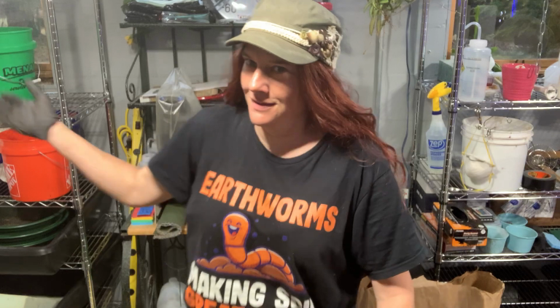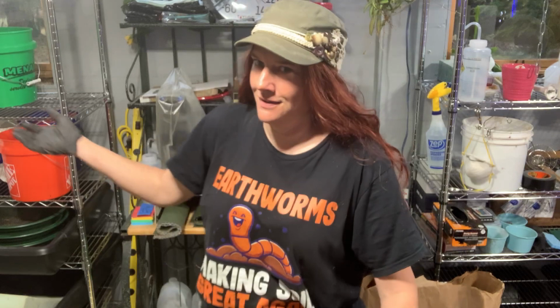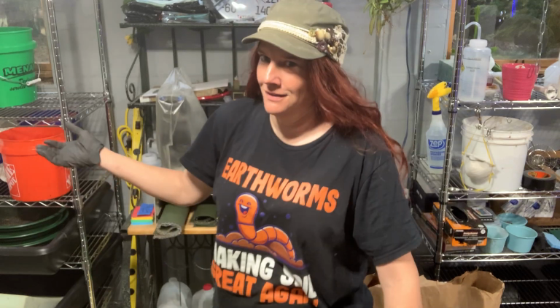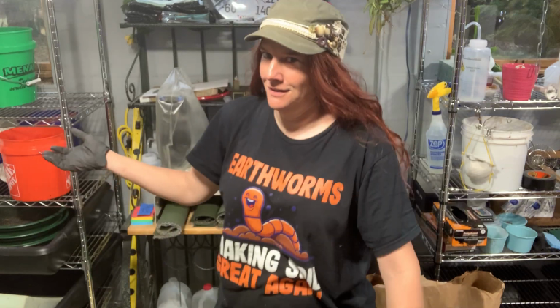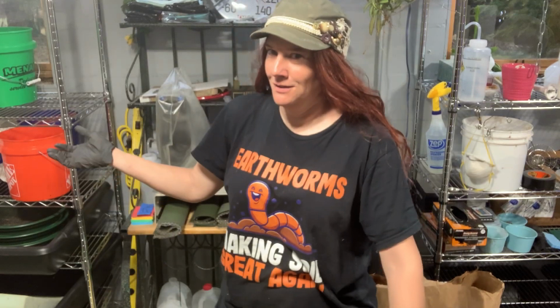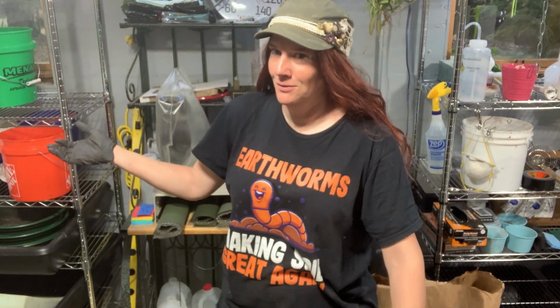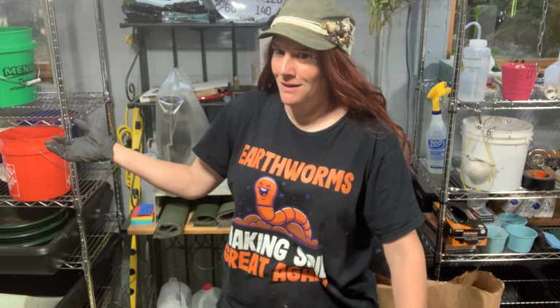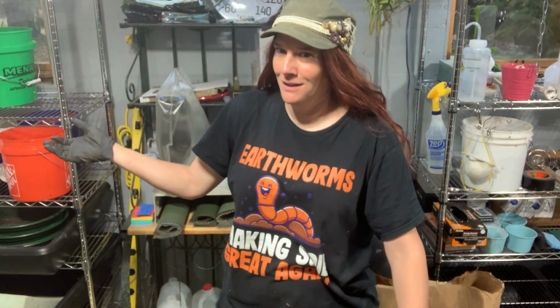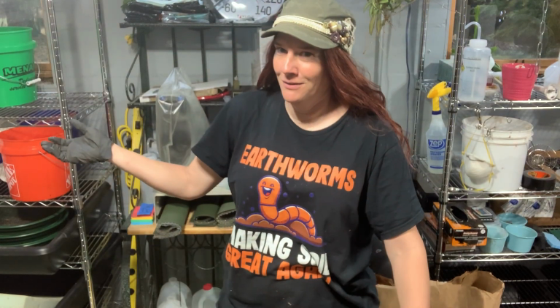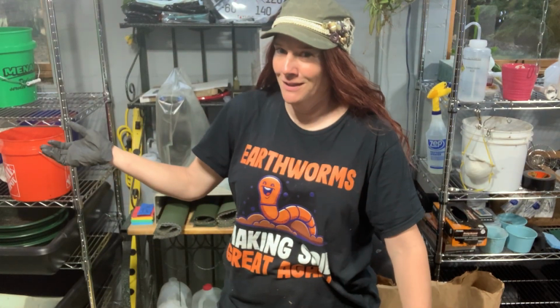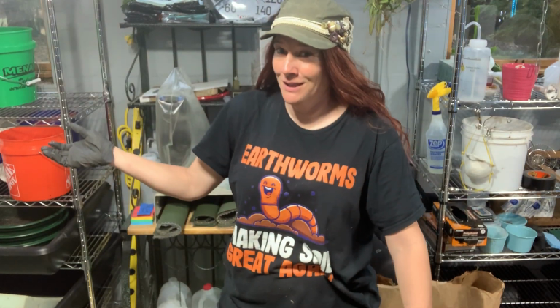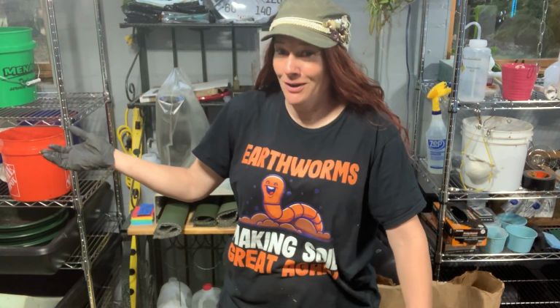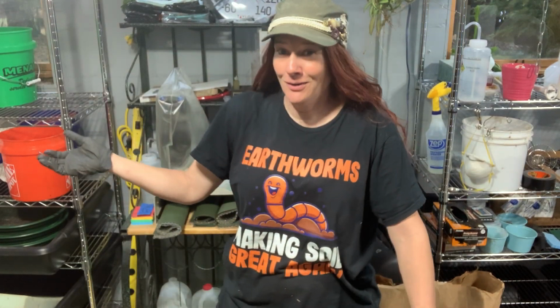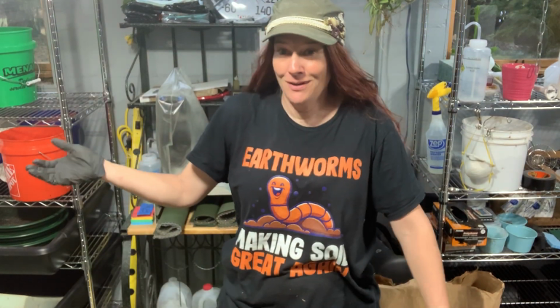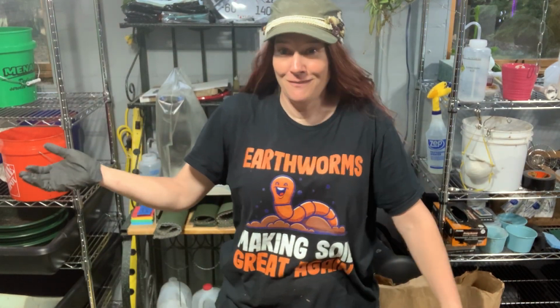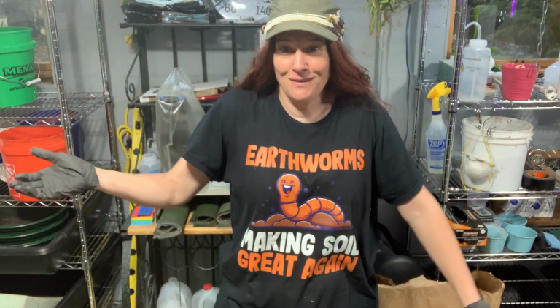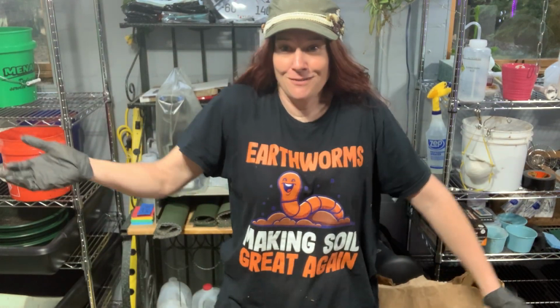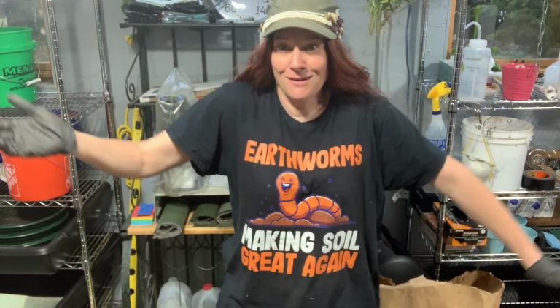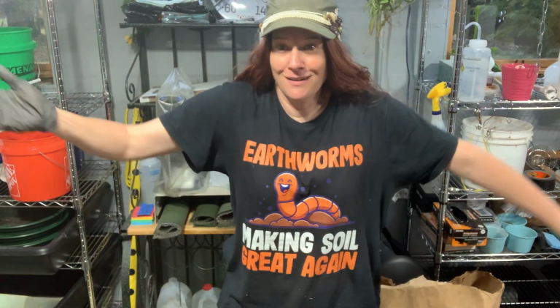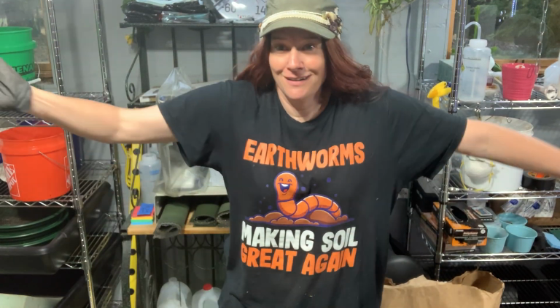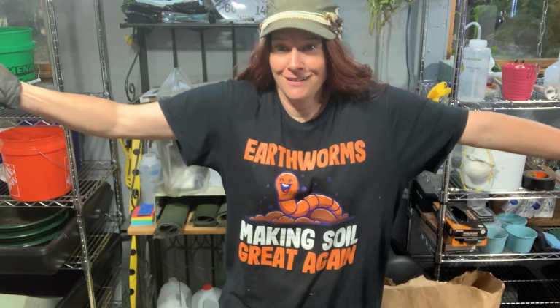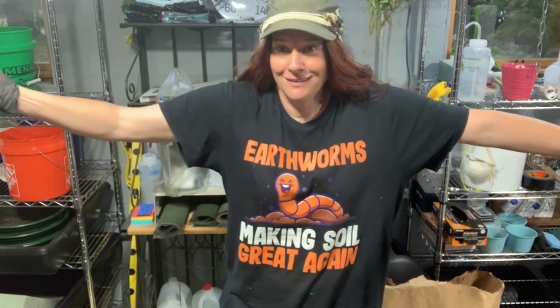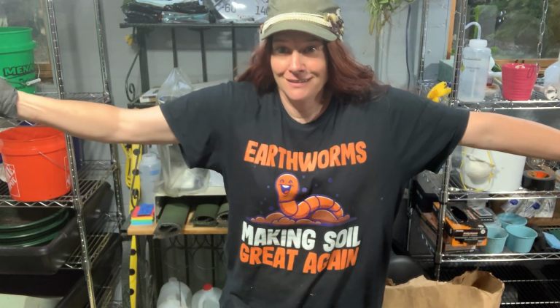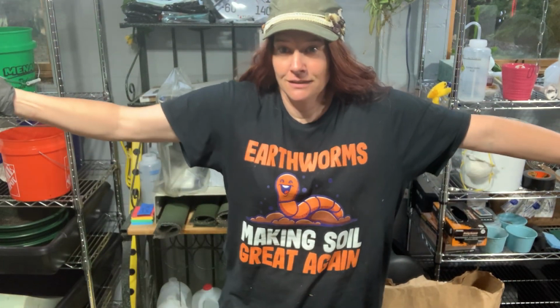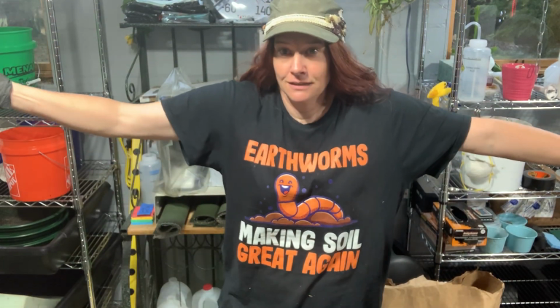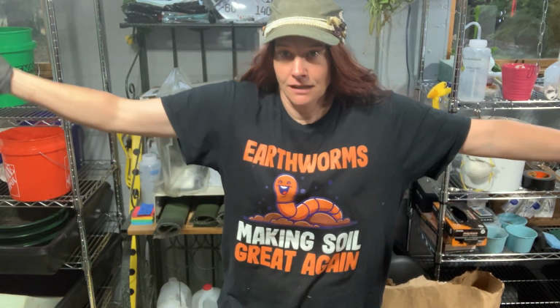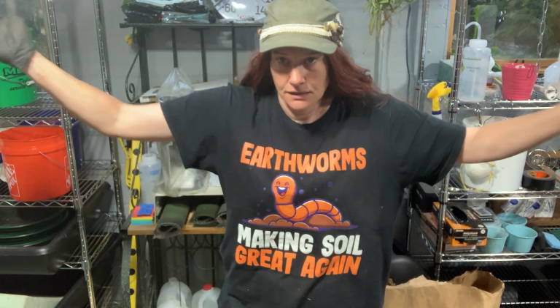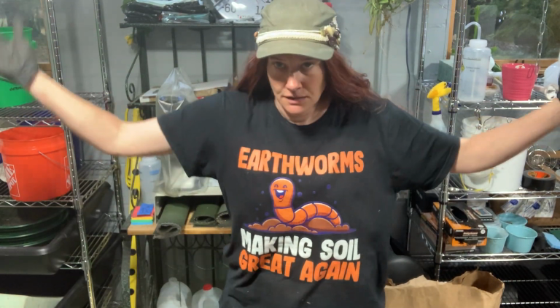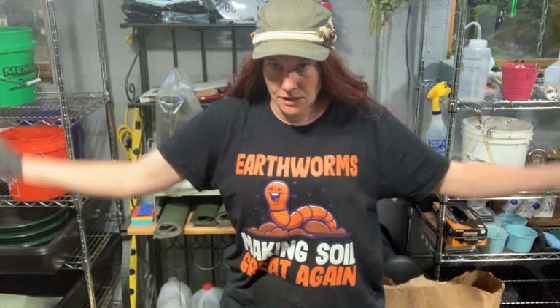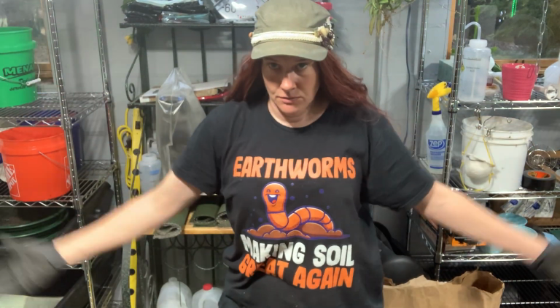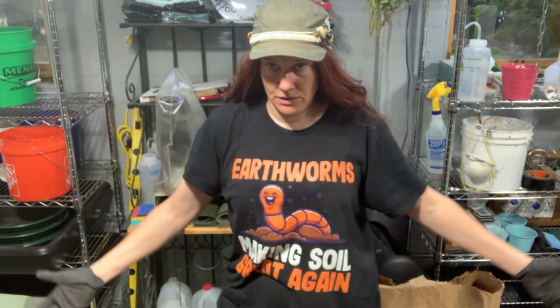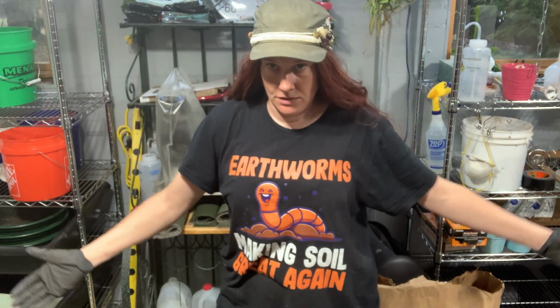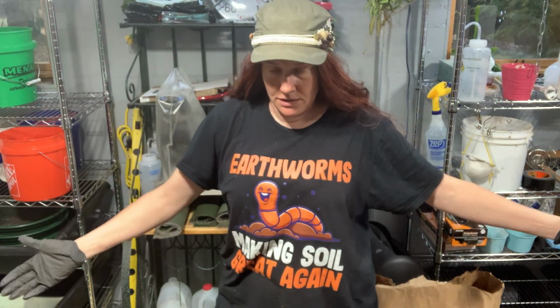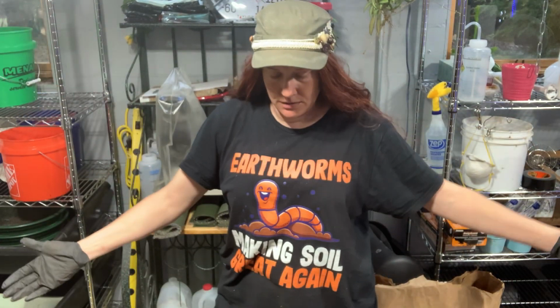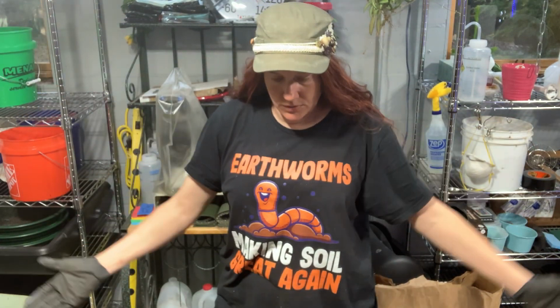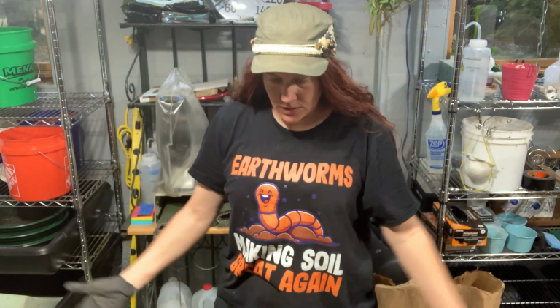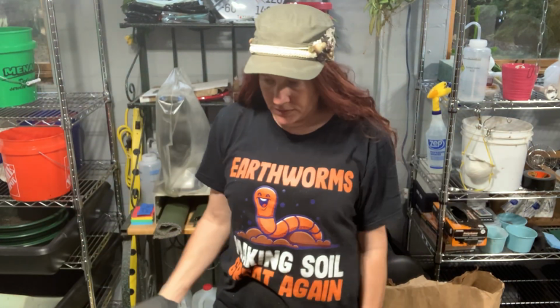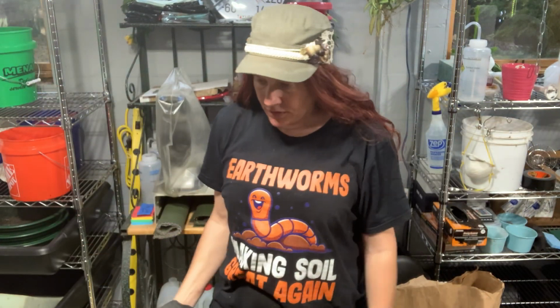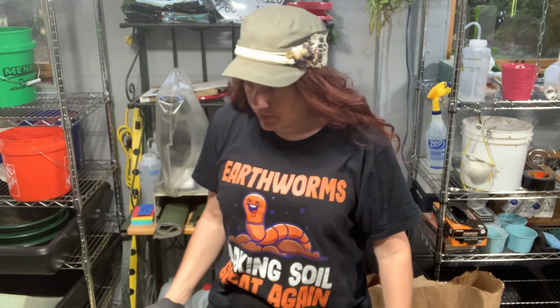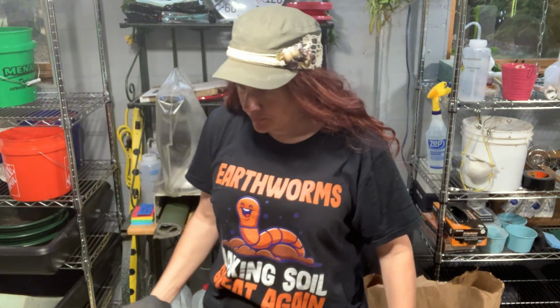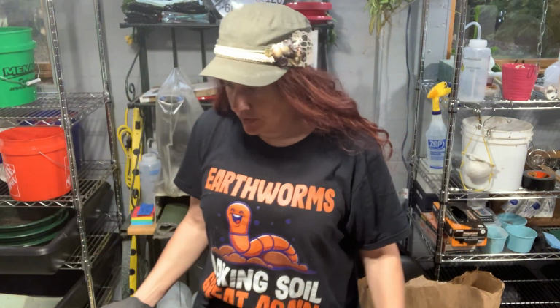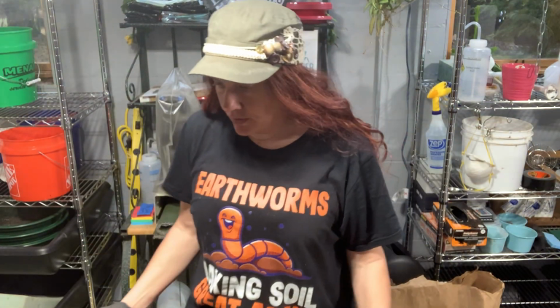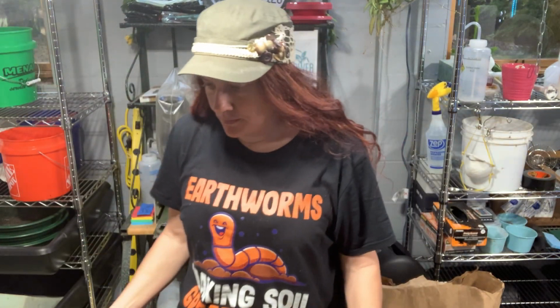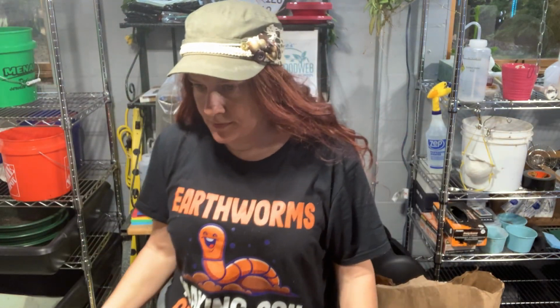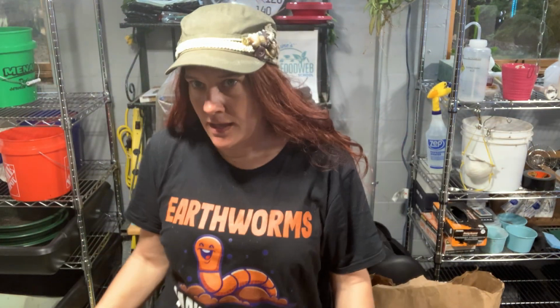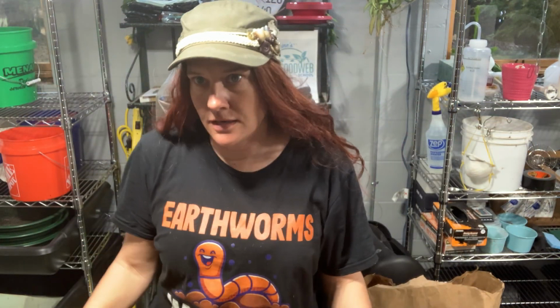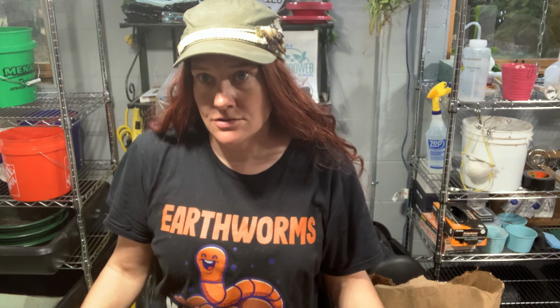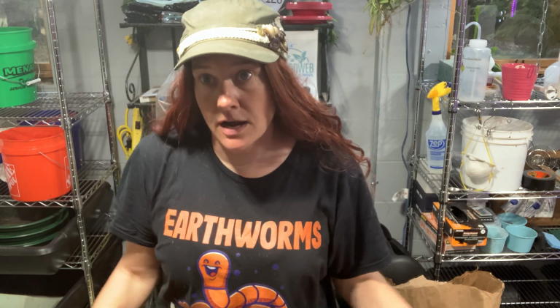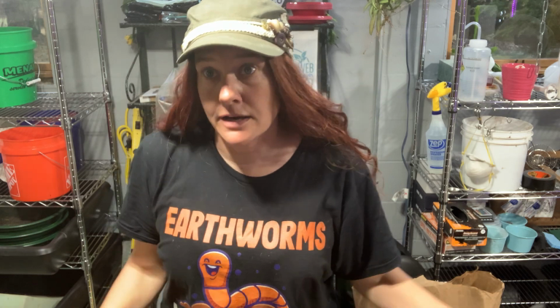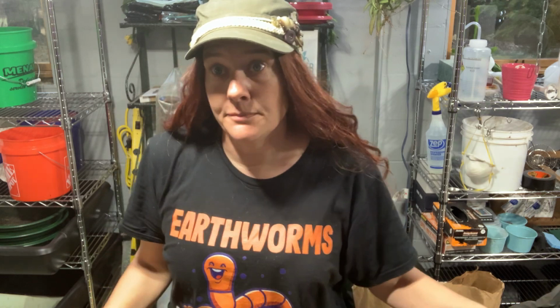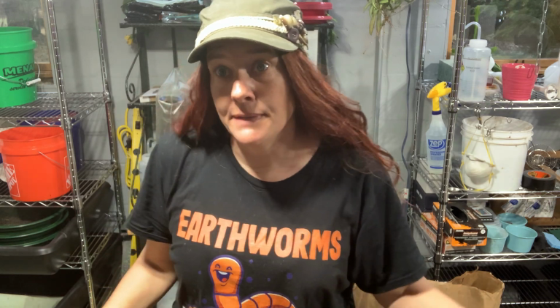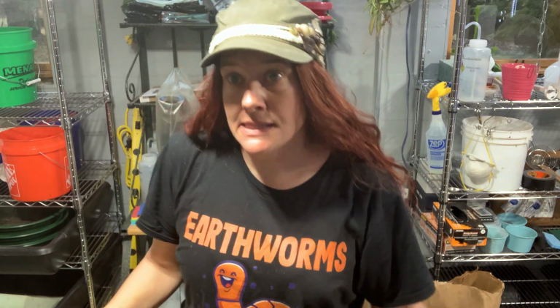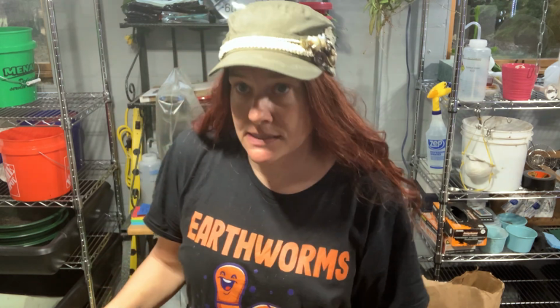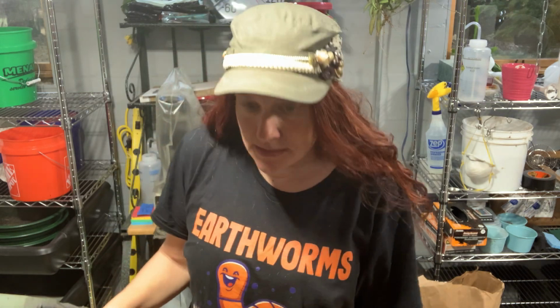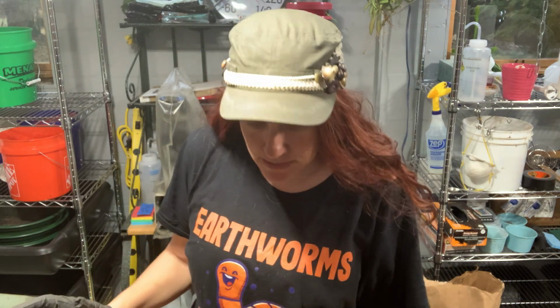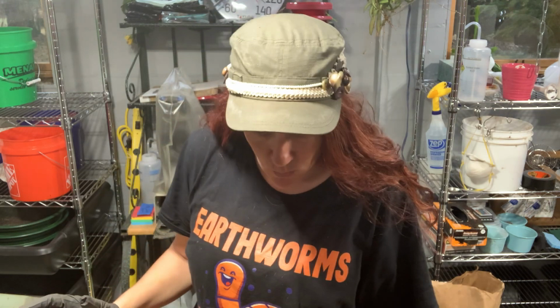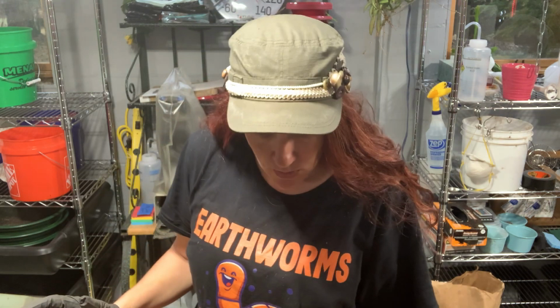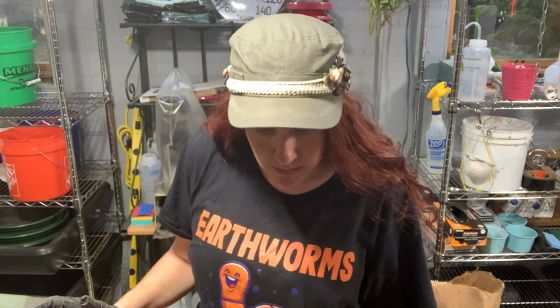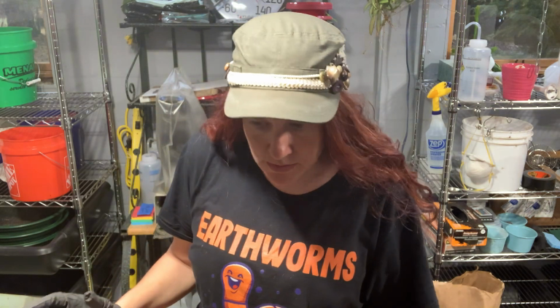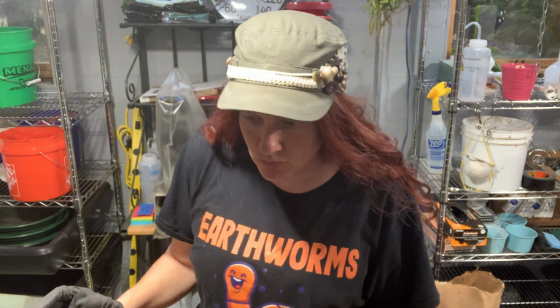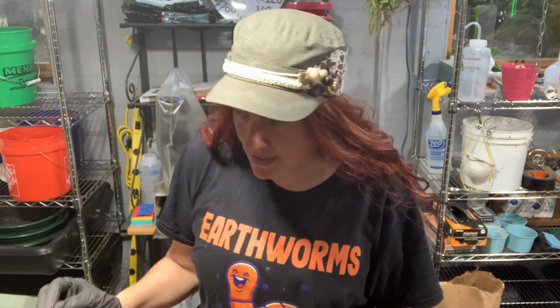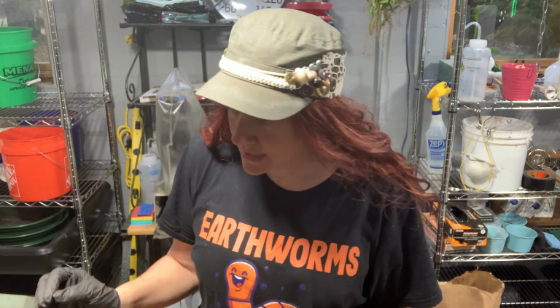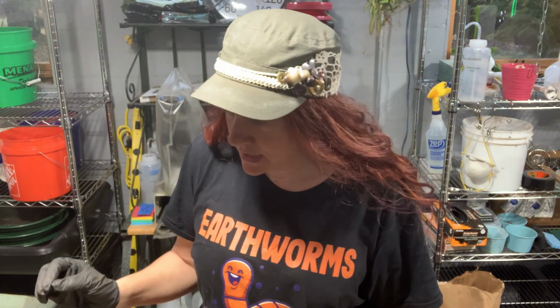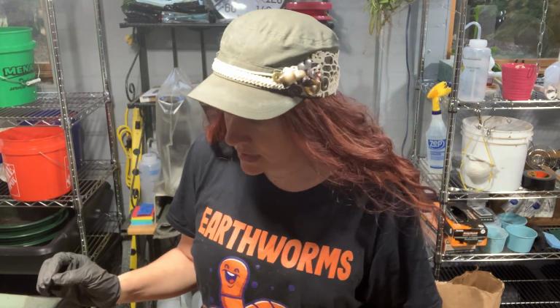Hello, hello, hello everyone. We're here working with earthworms and trying to make these soils great again.